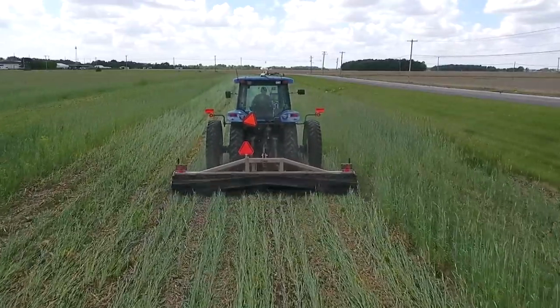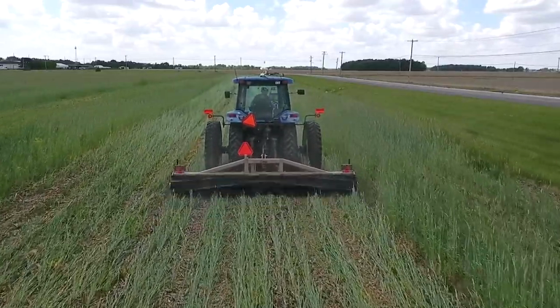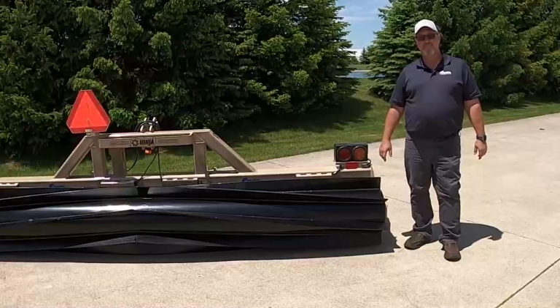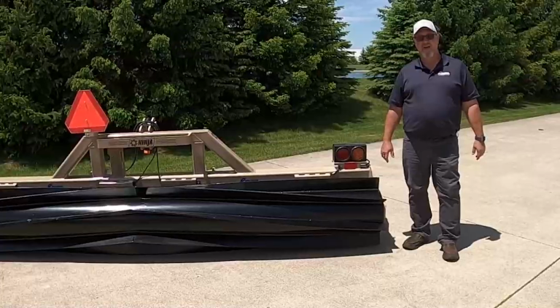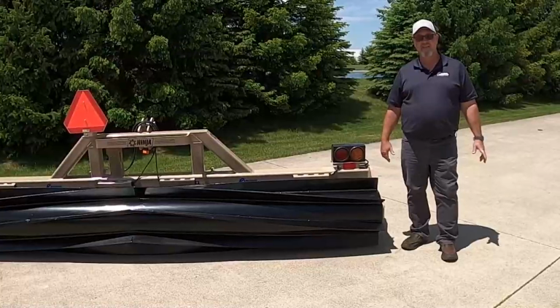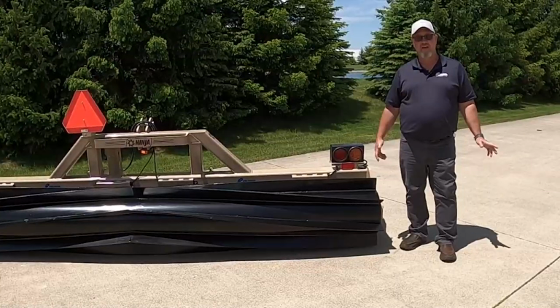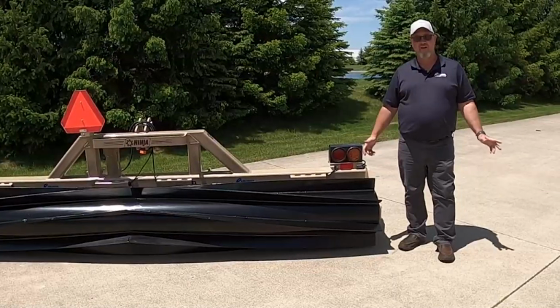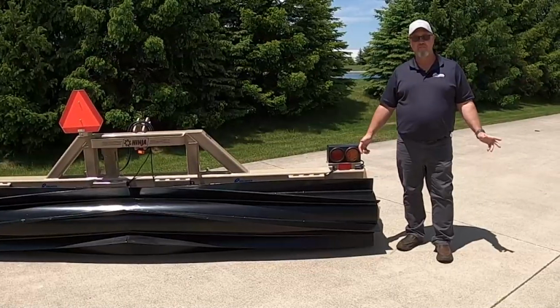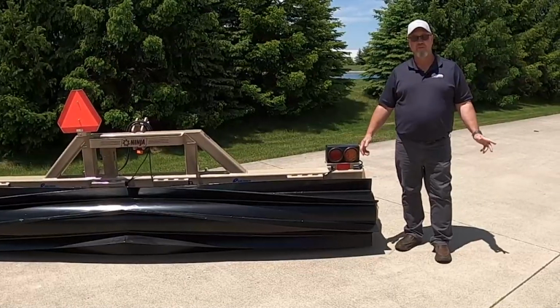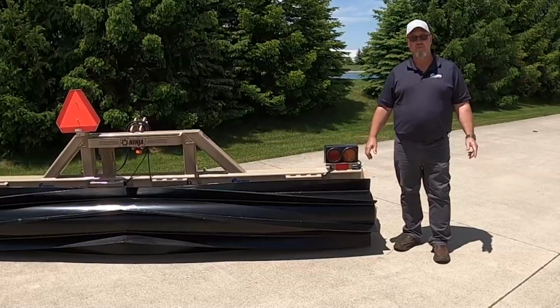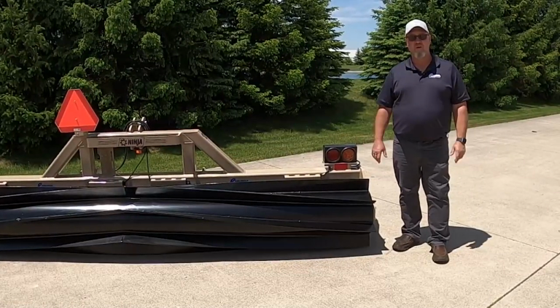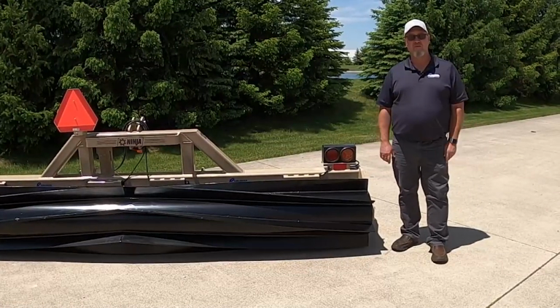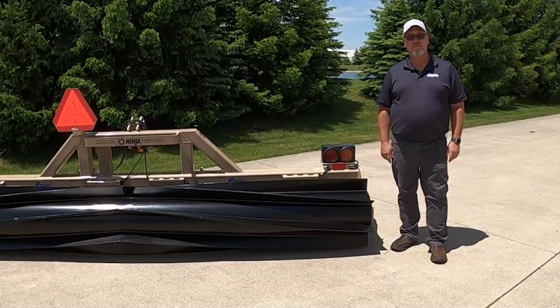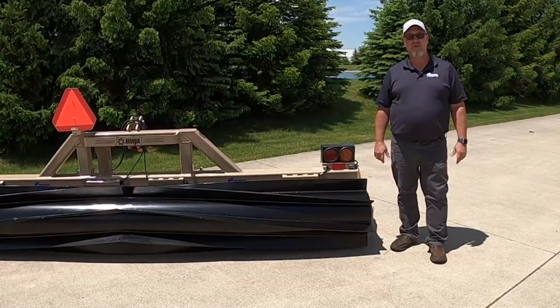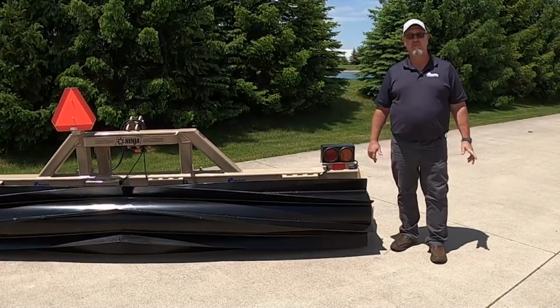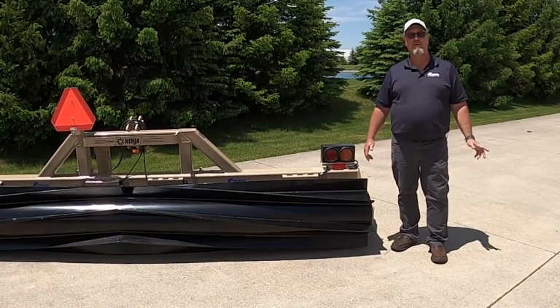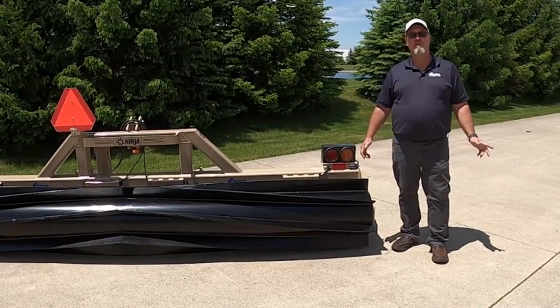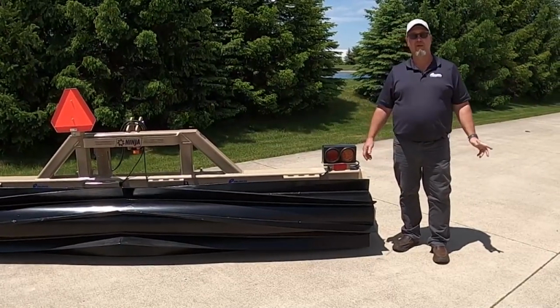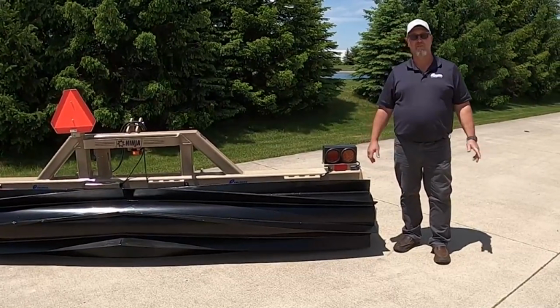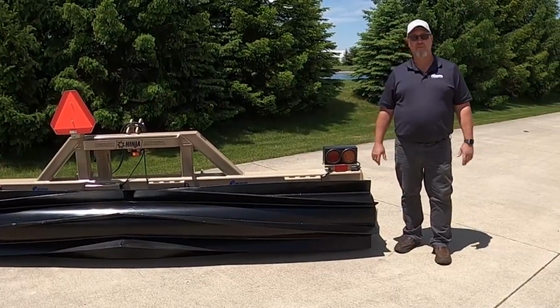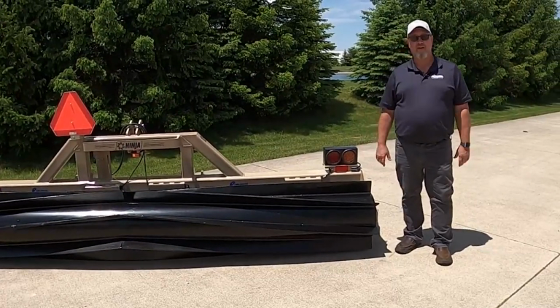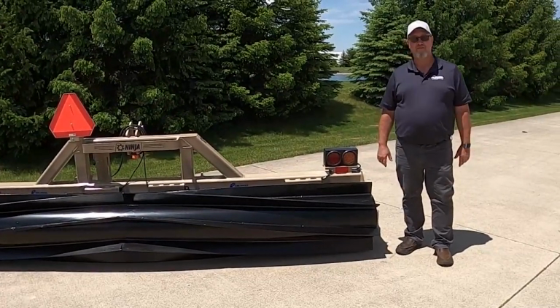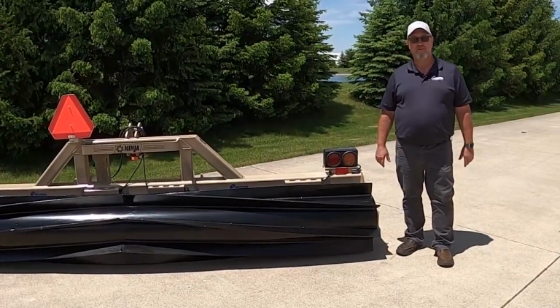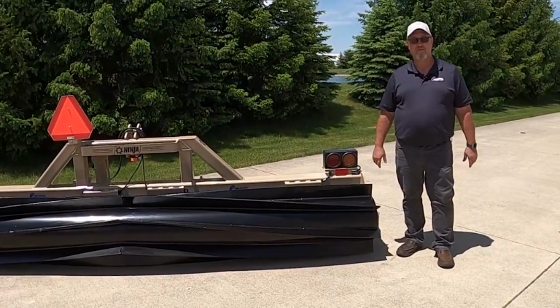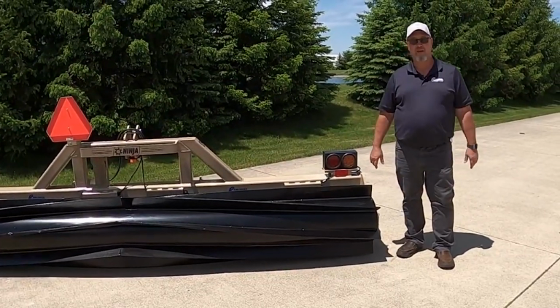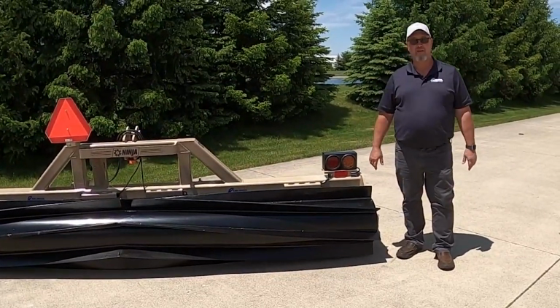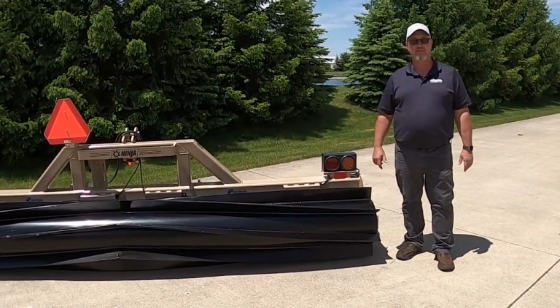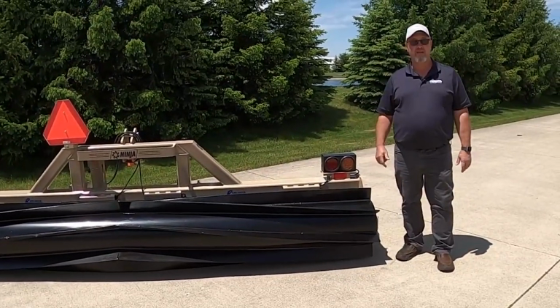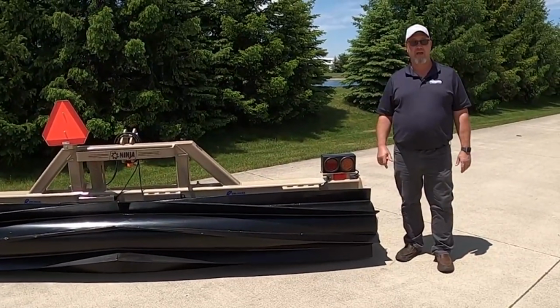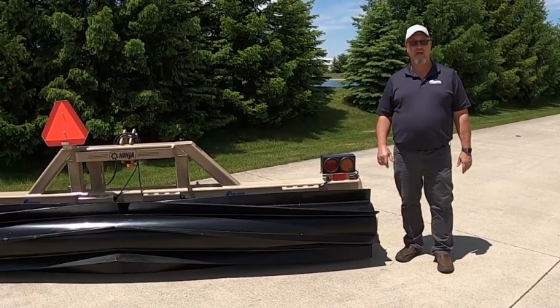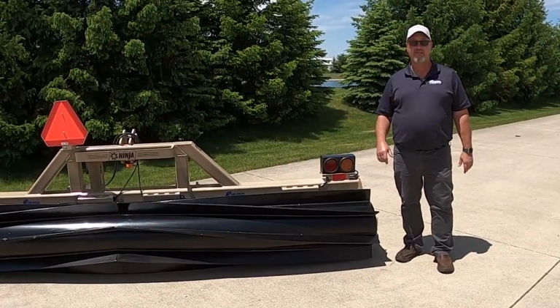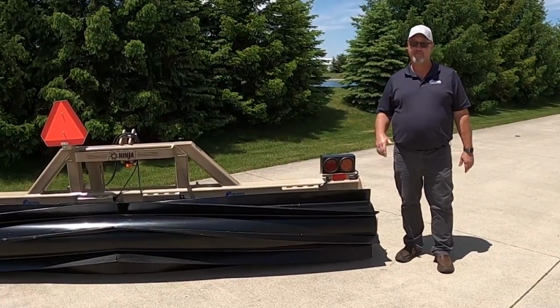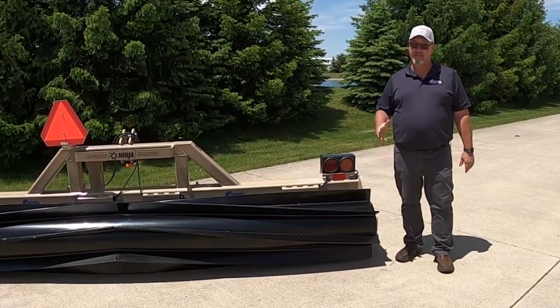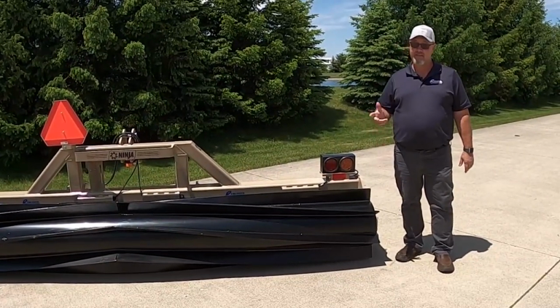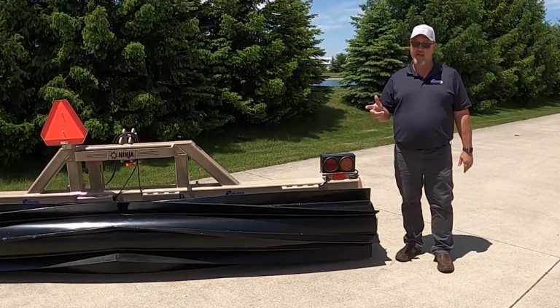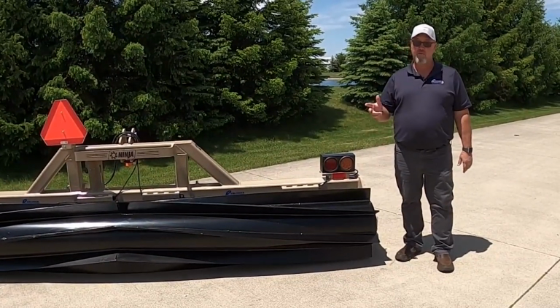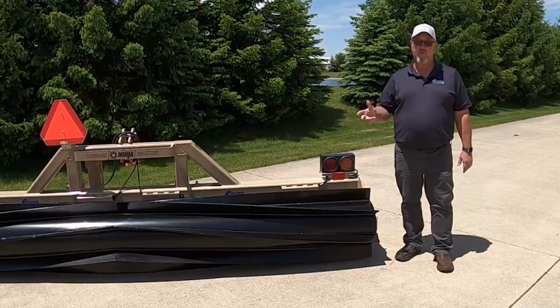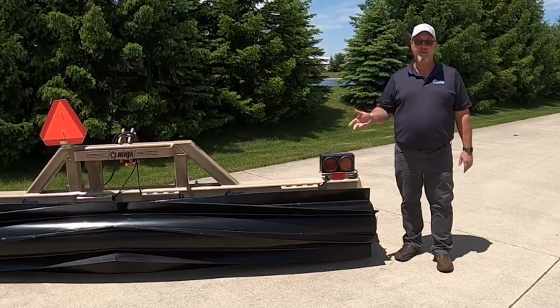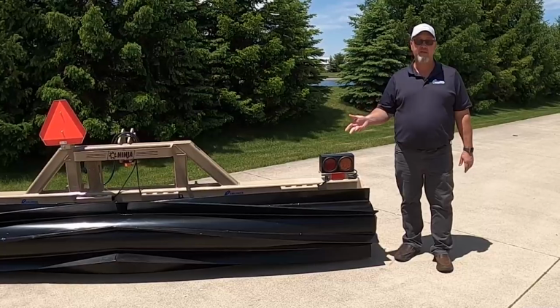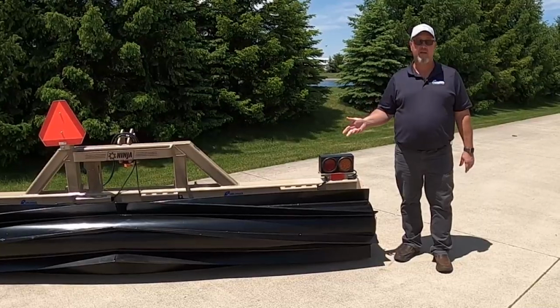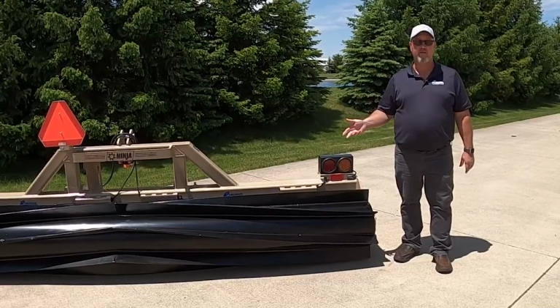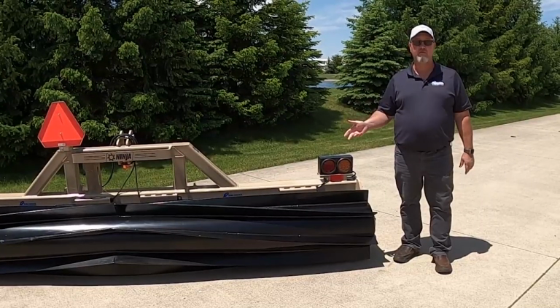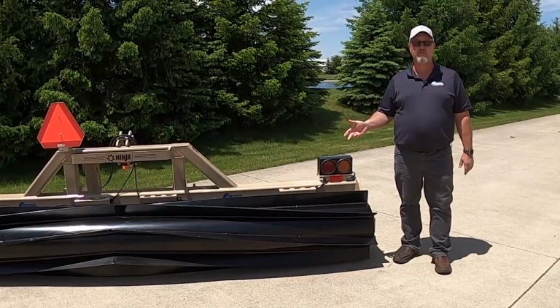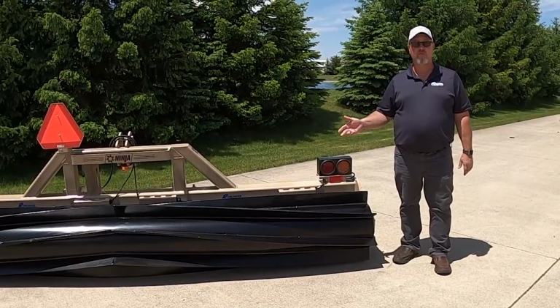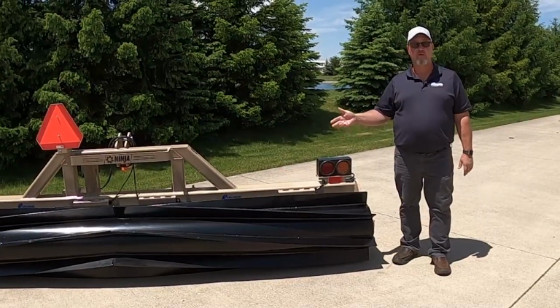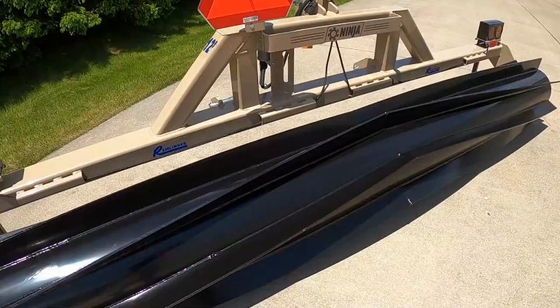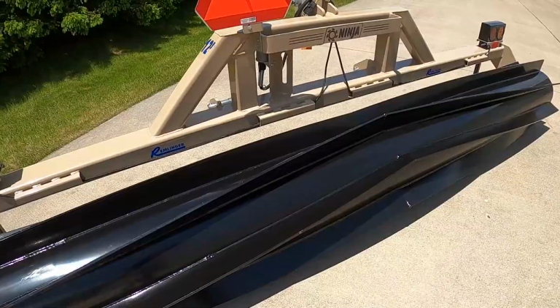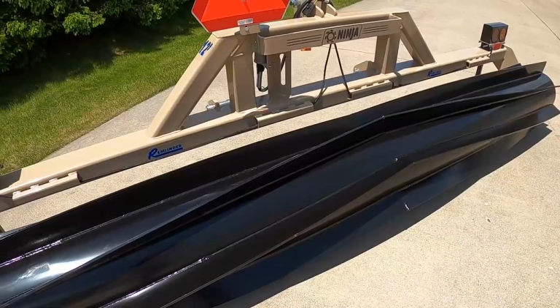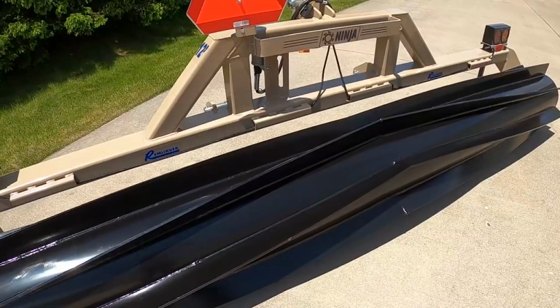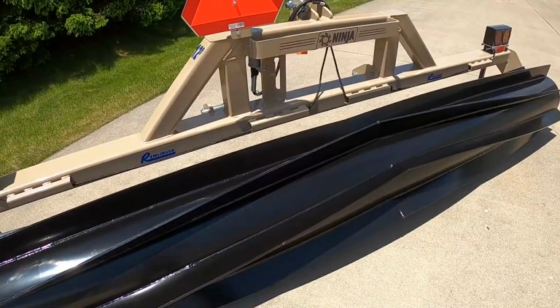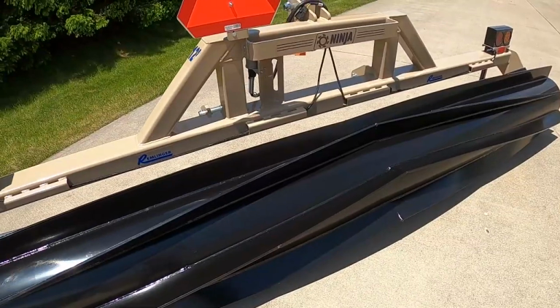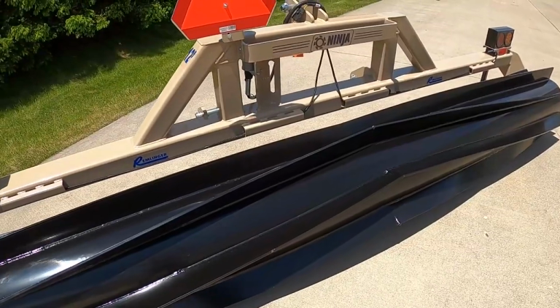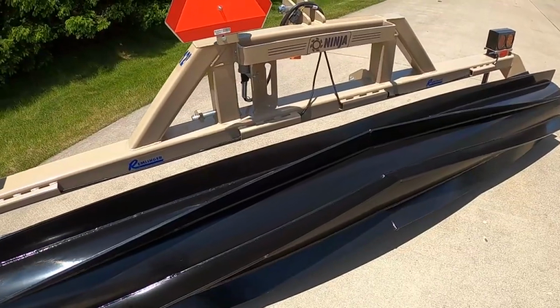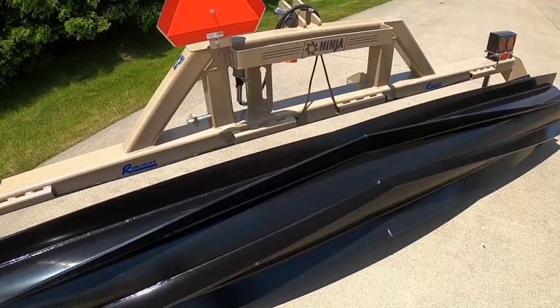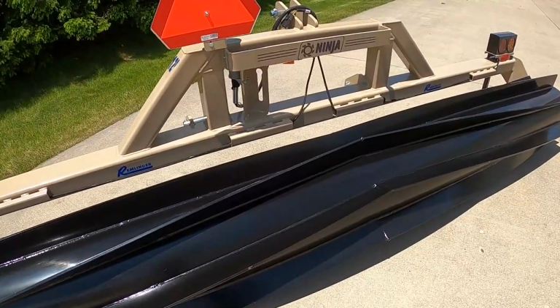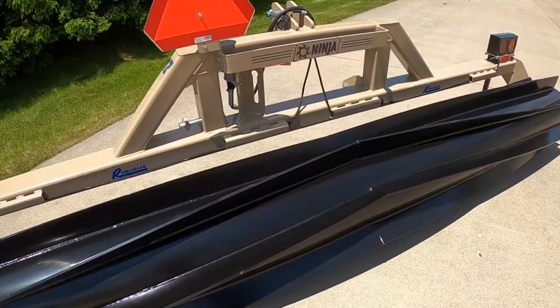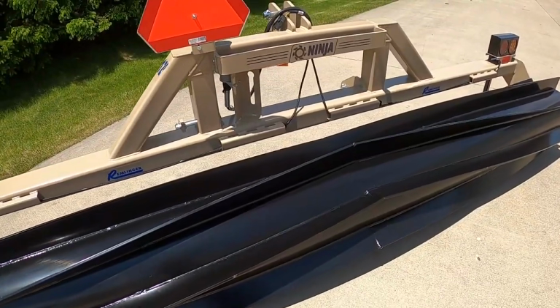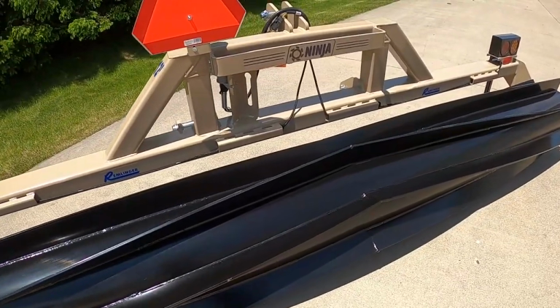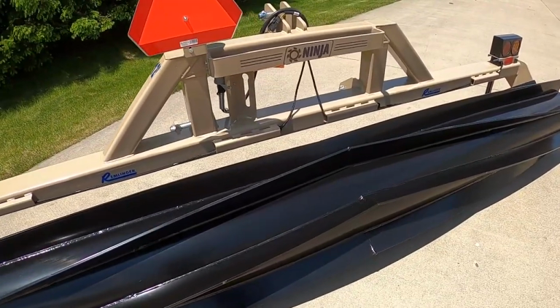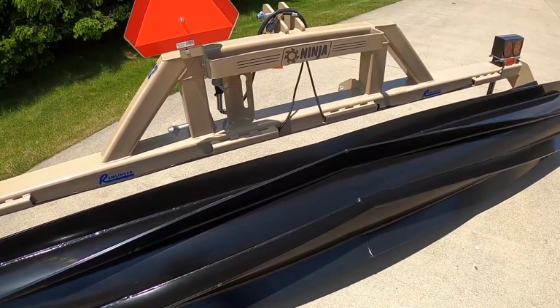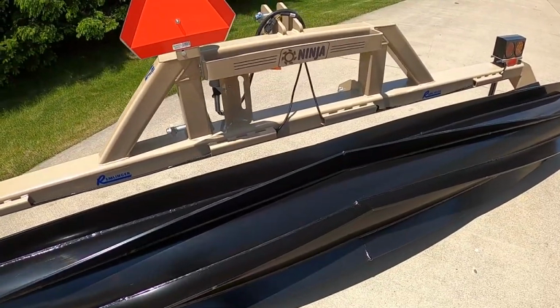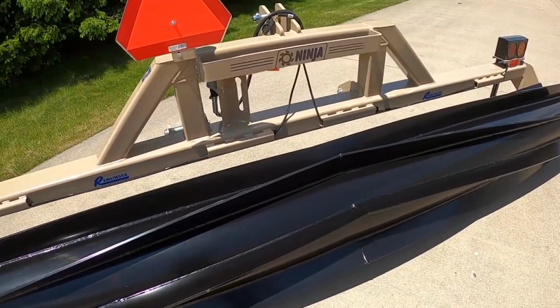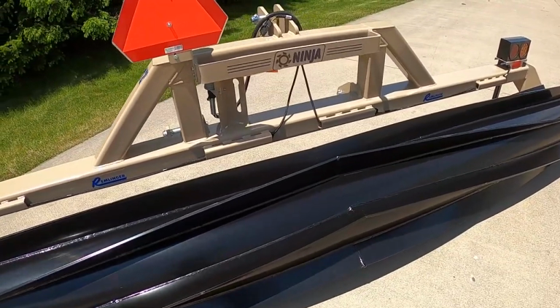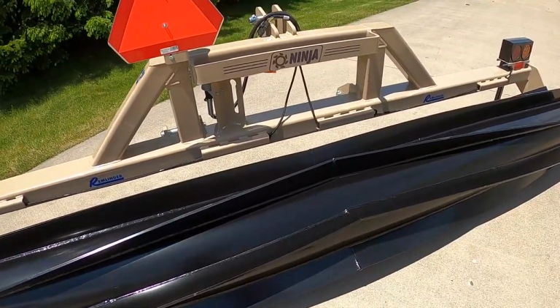Hi there and welcome to Remlinger Manufacturing. My name is Ty and today we're going to take a closer look at the Remlinger Ninja Krimper.